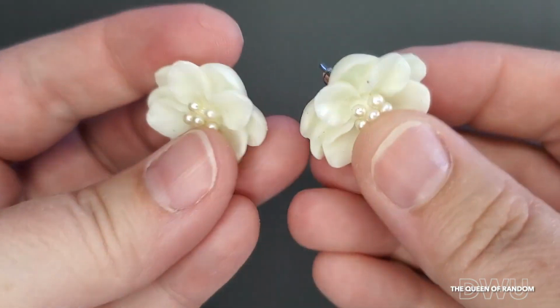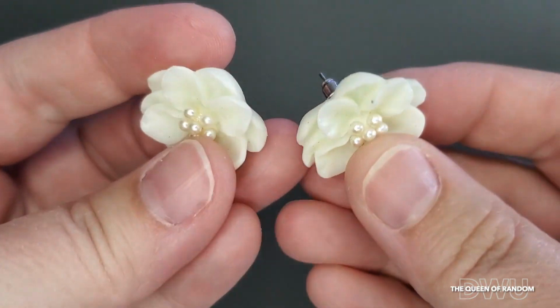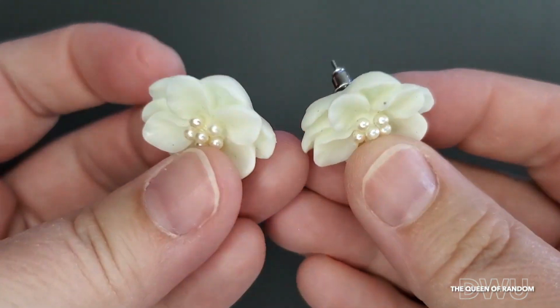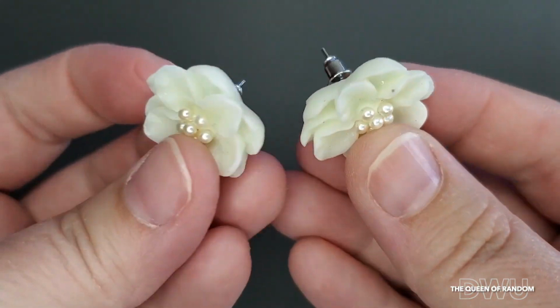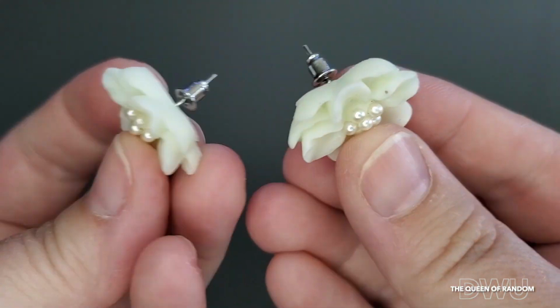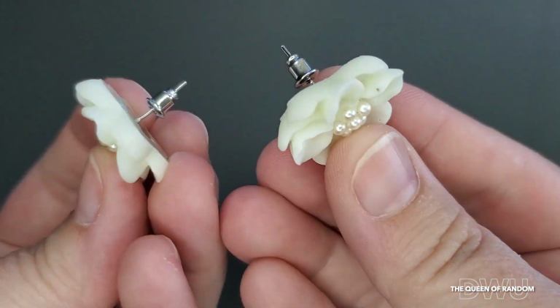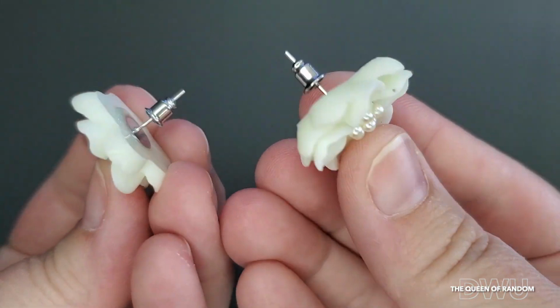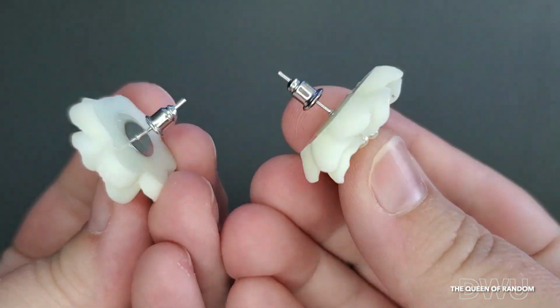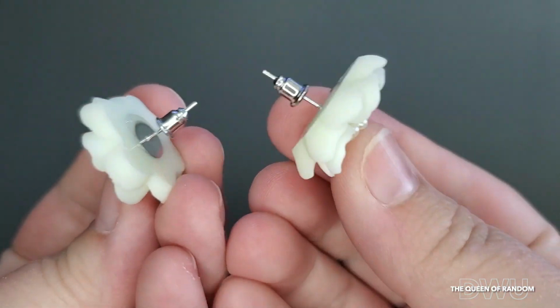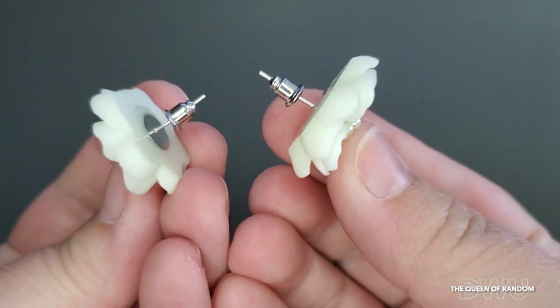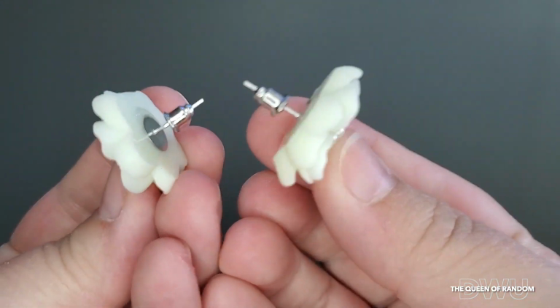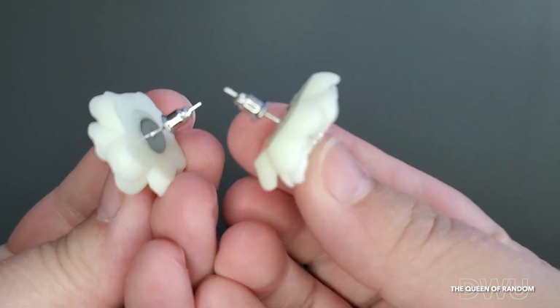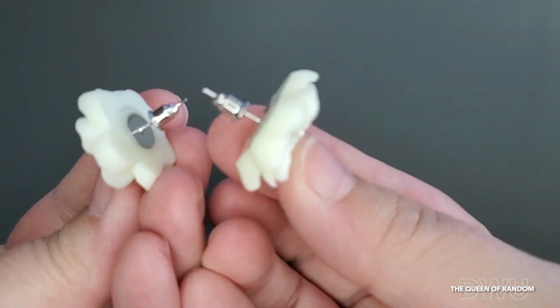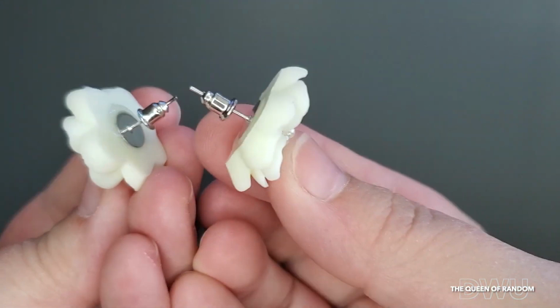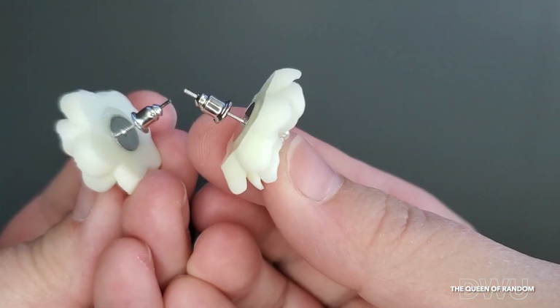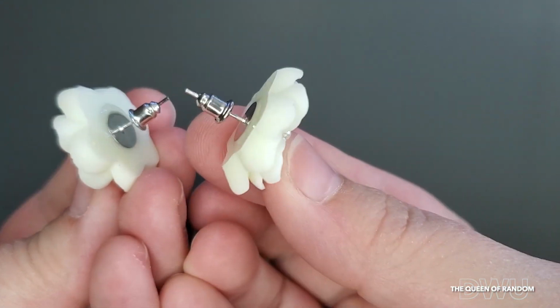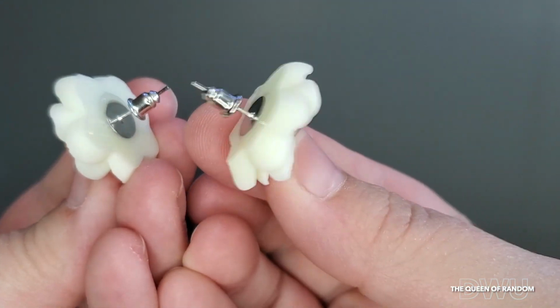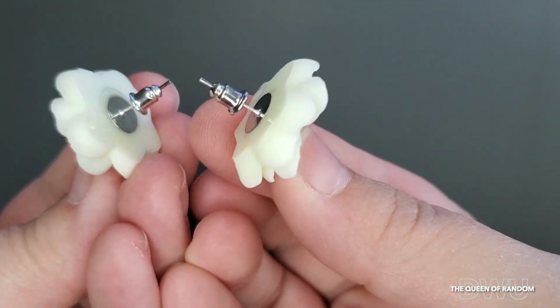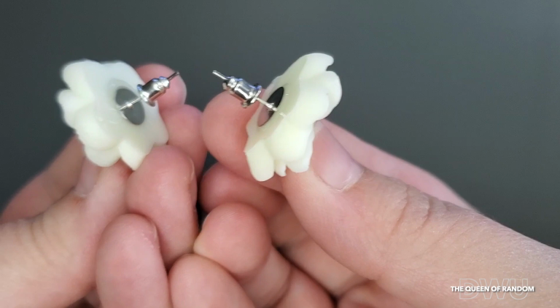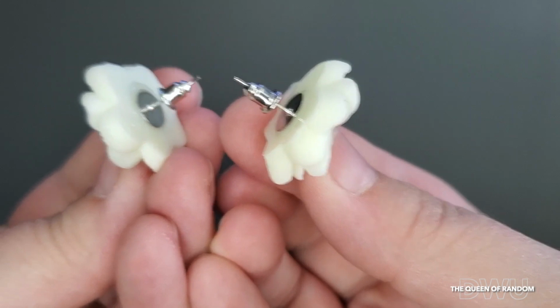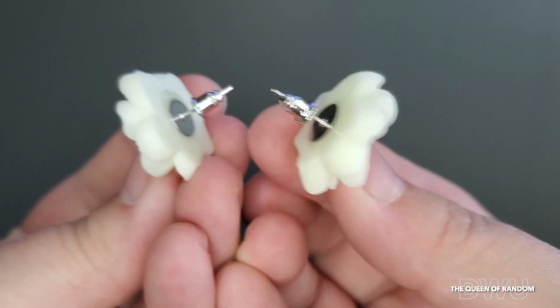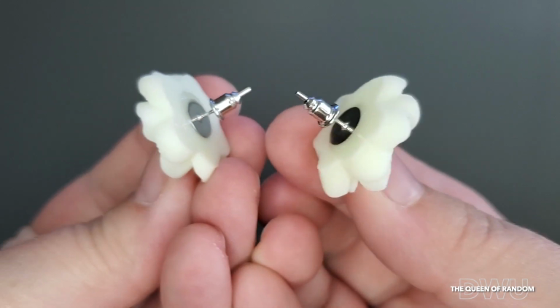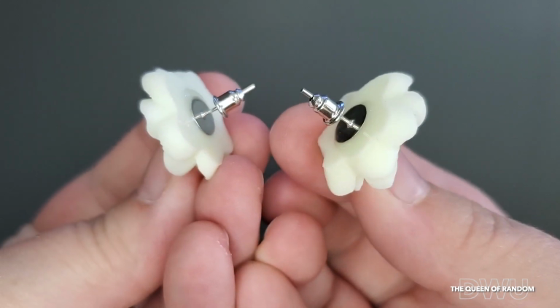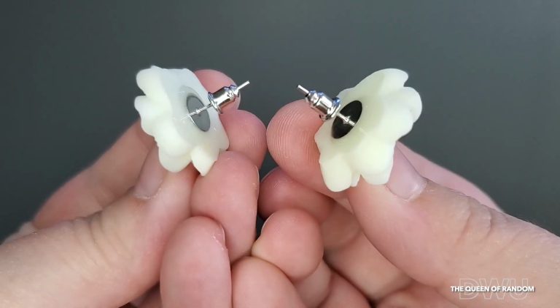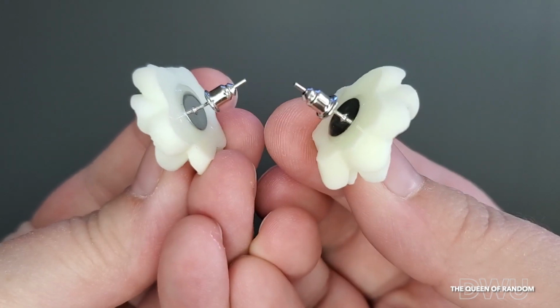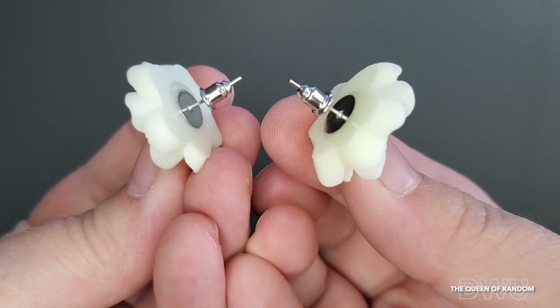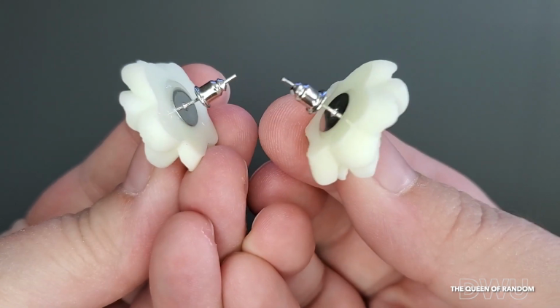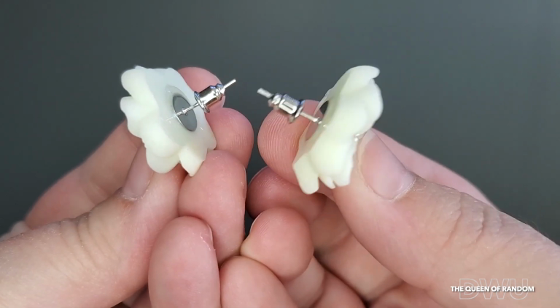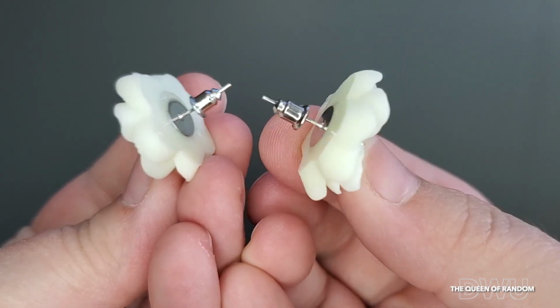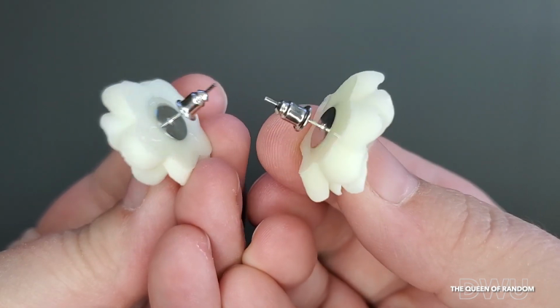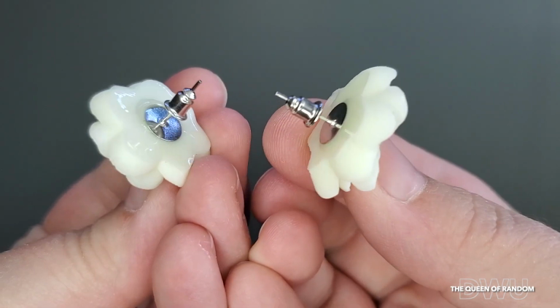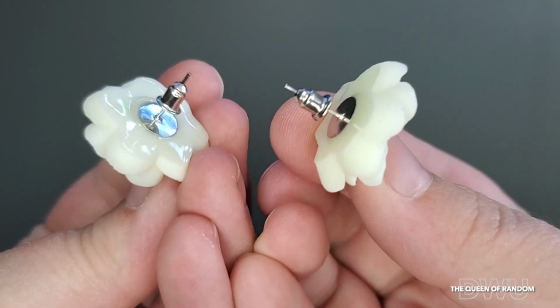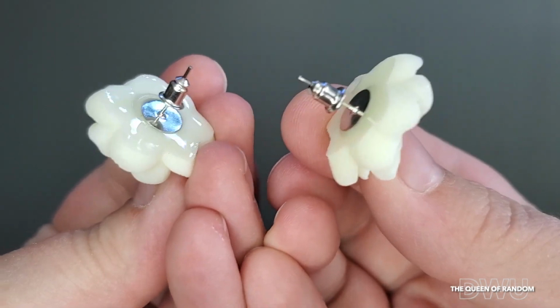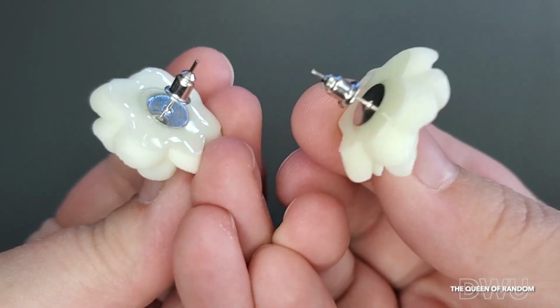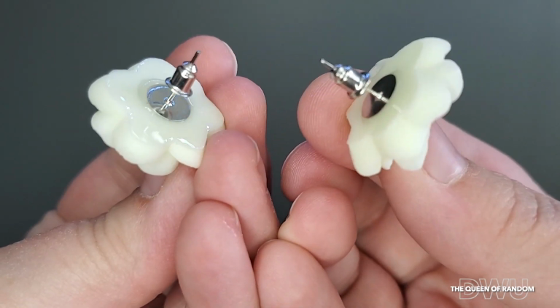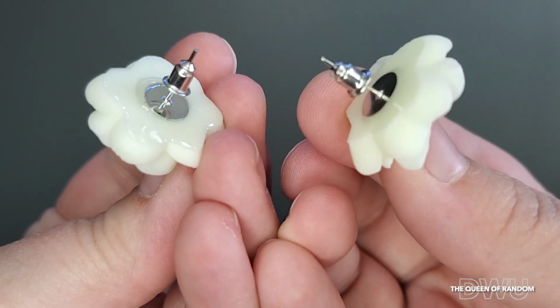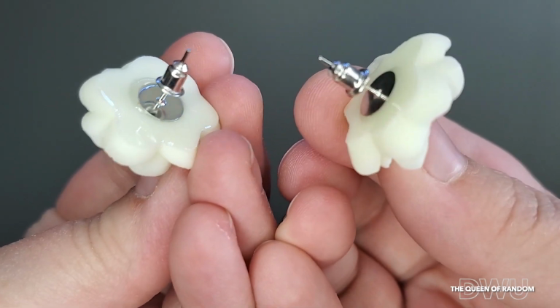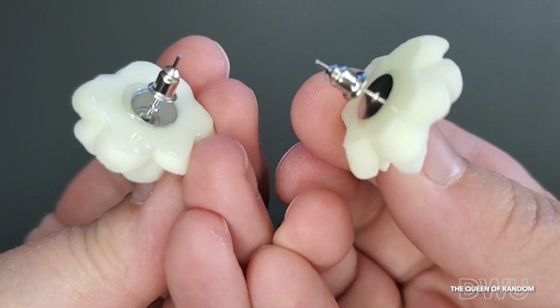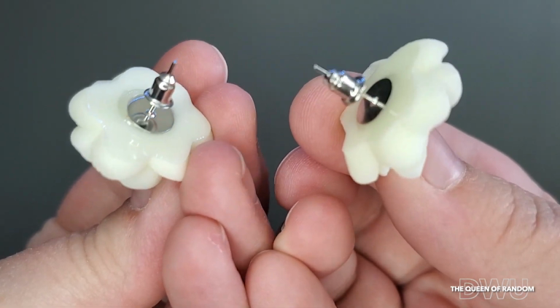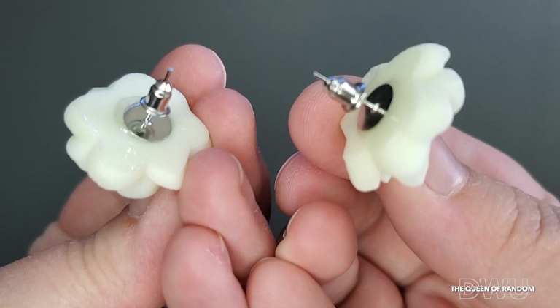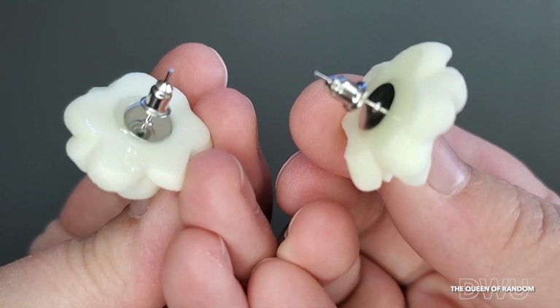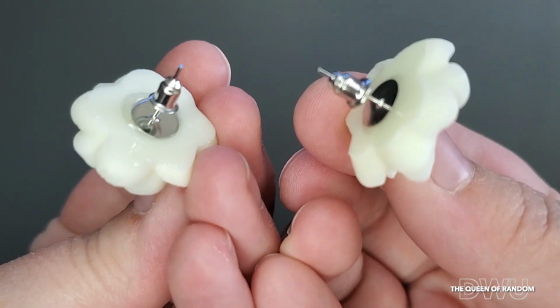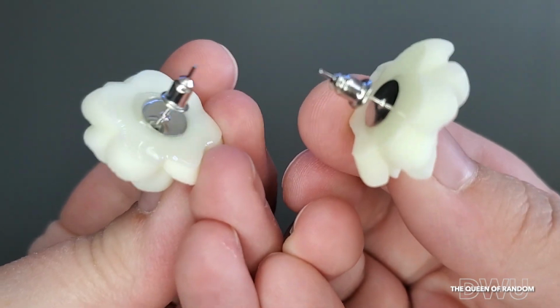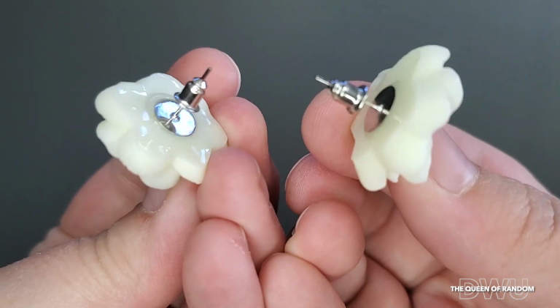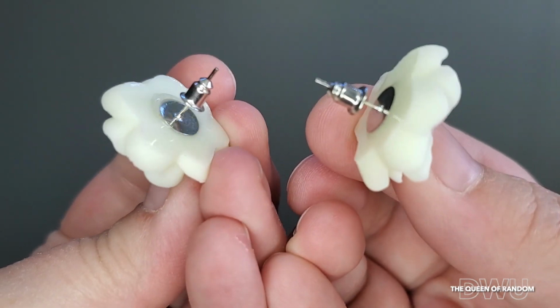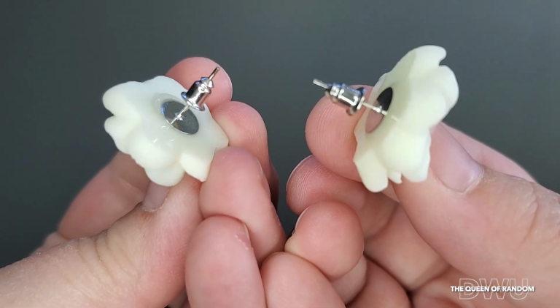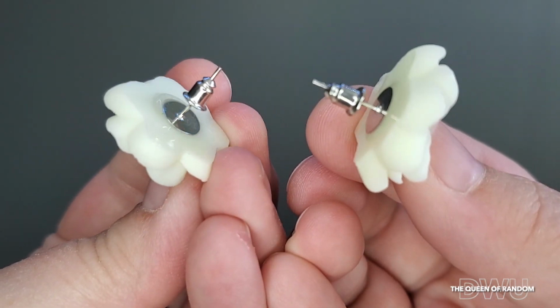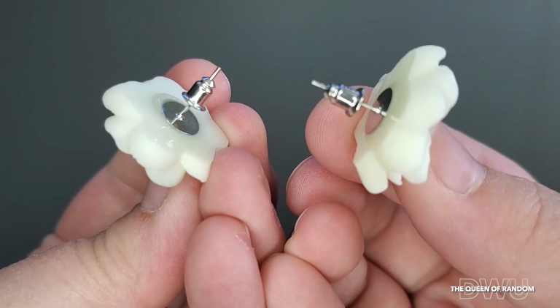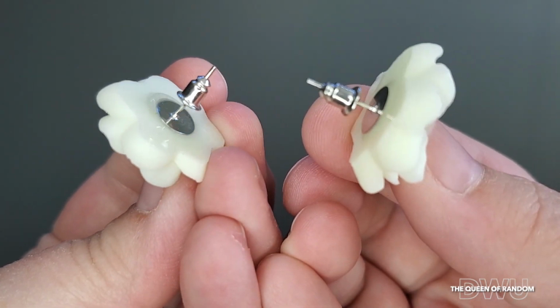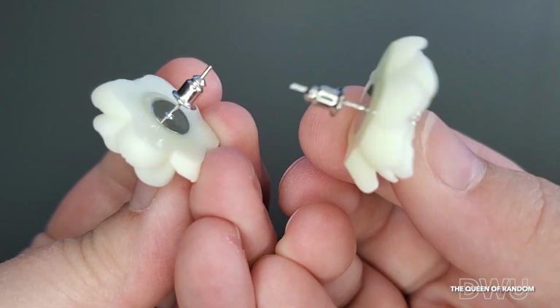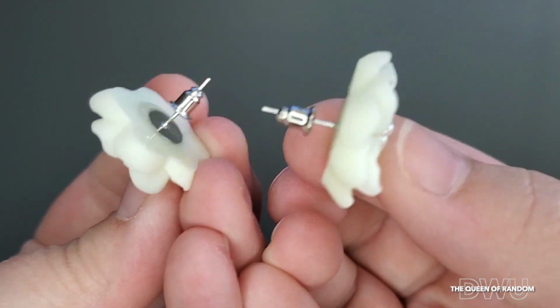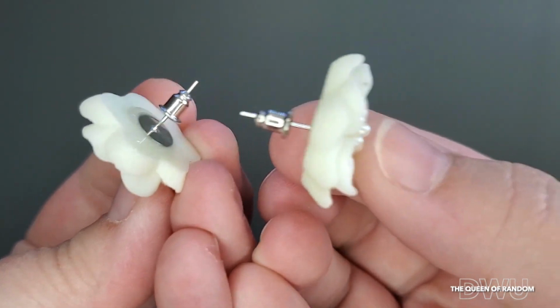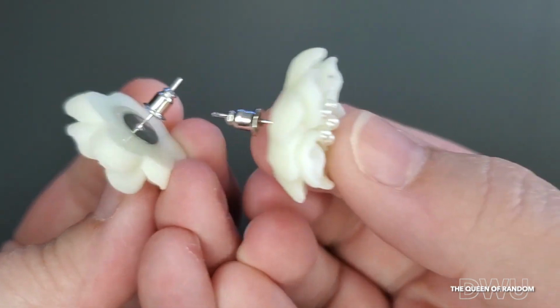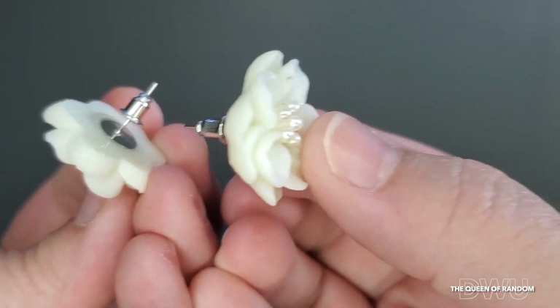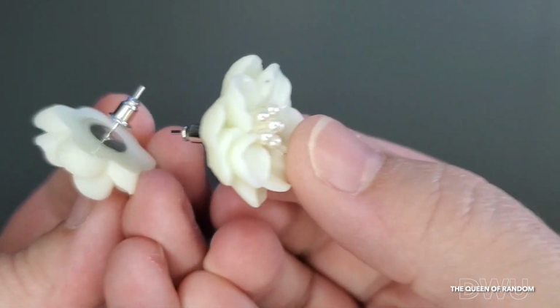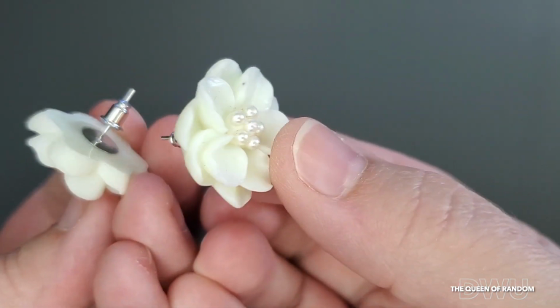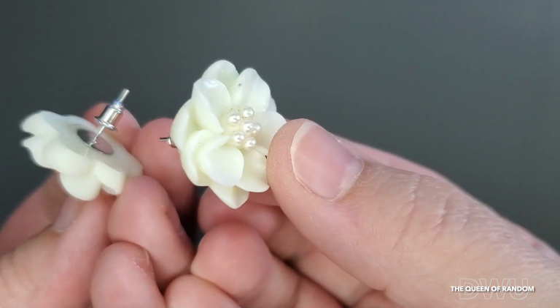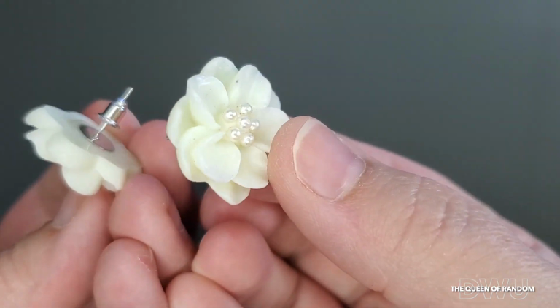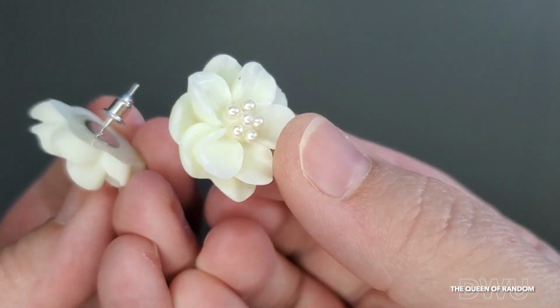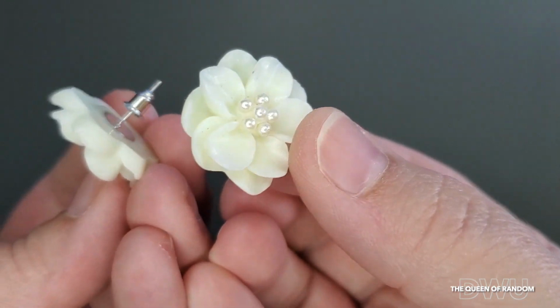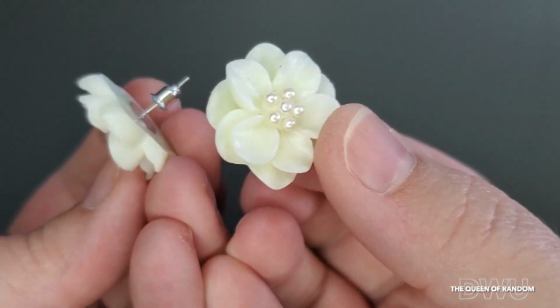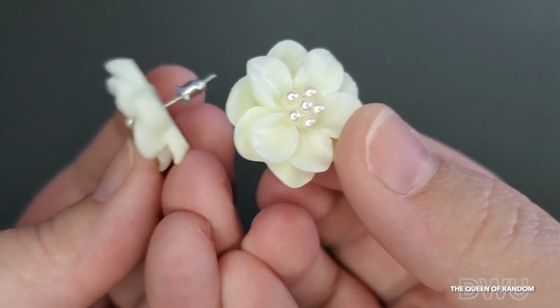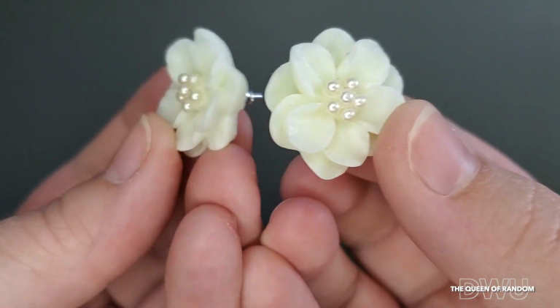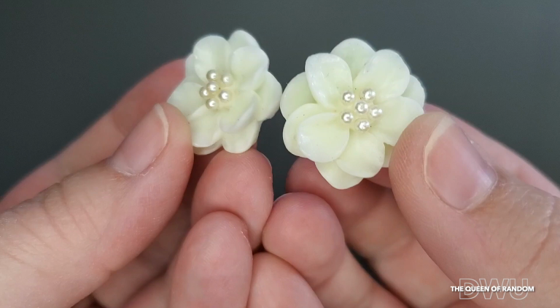You can see on the back there's some glue showing. But for a $4 pair of earrings, they're still pretty cute.